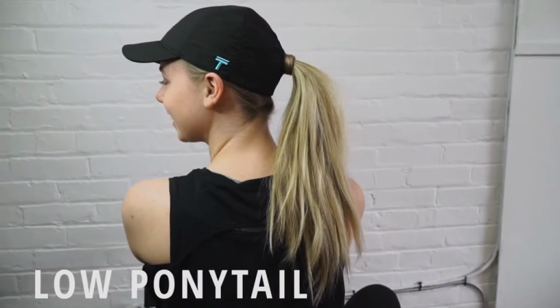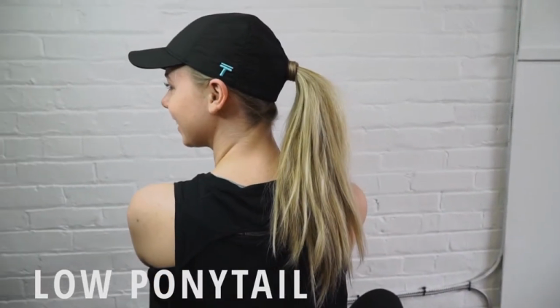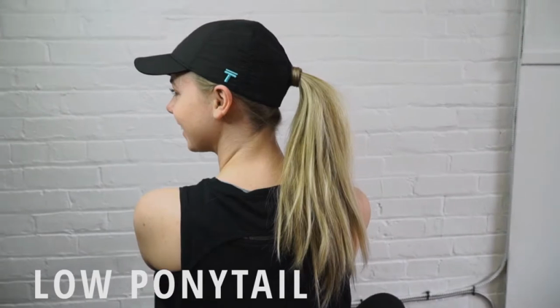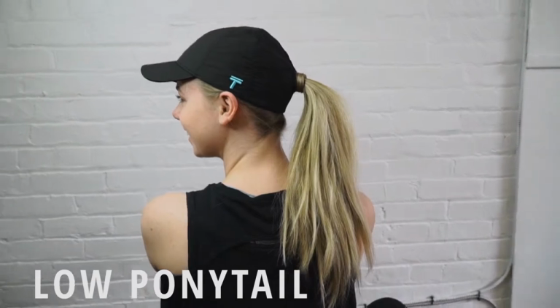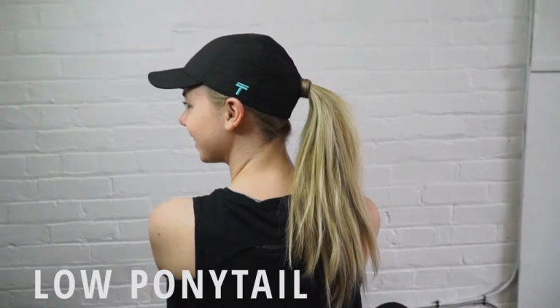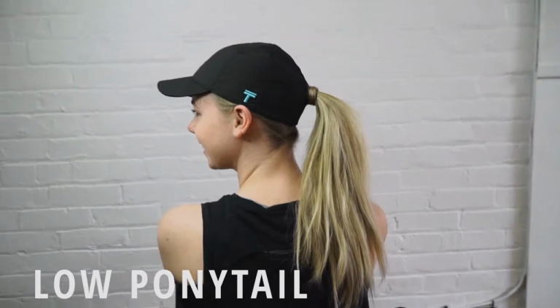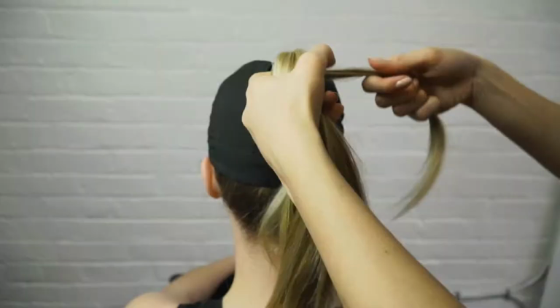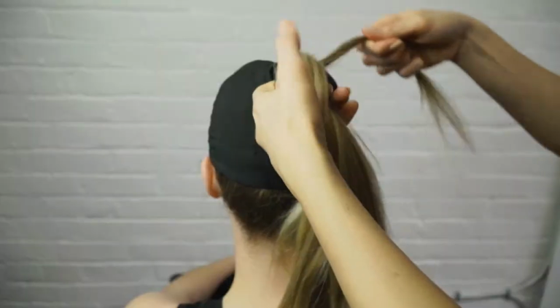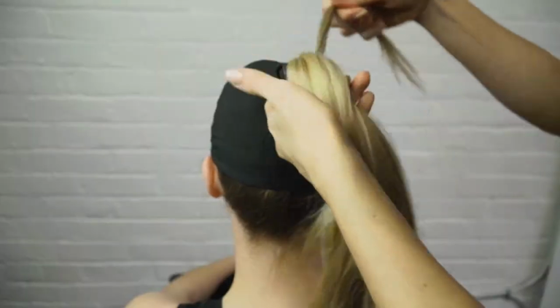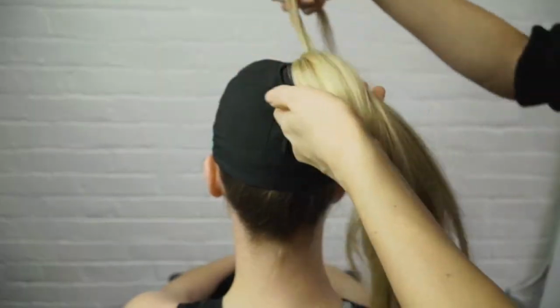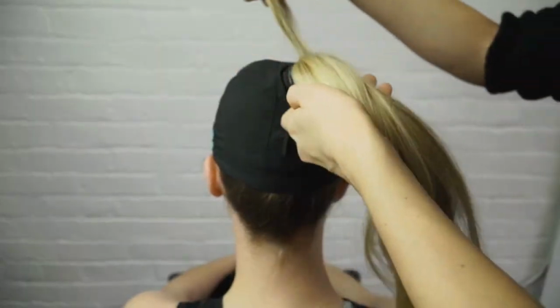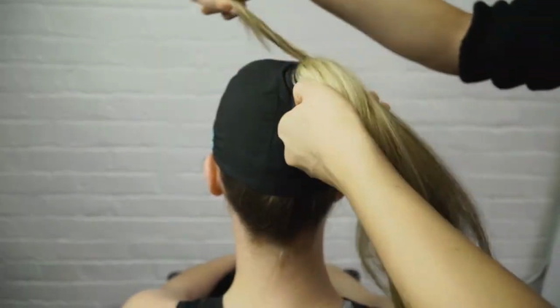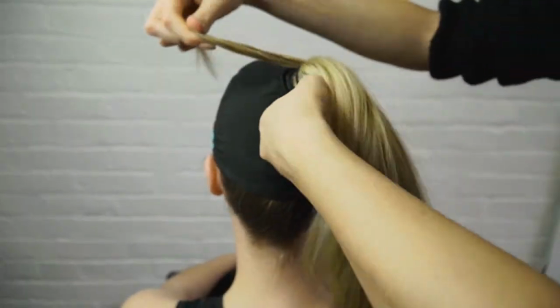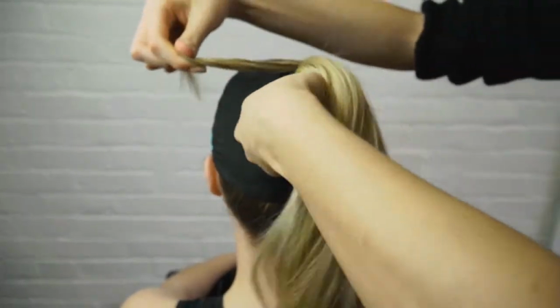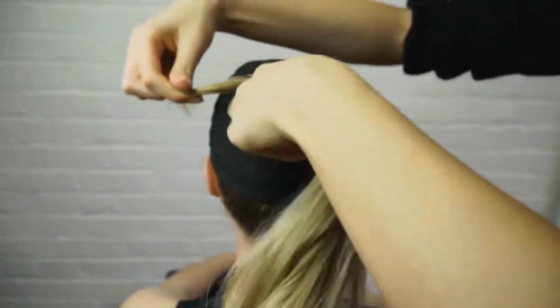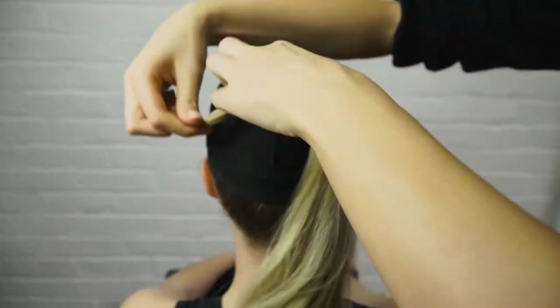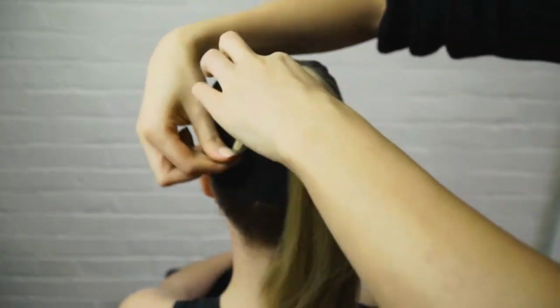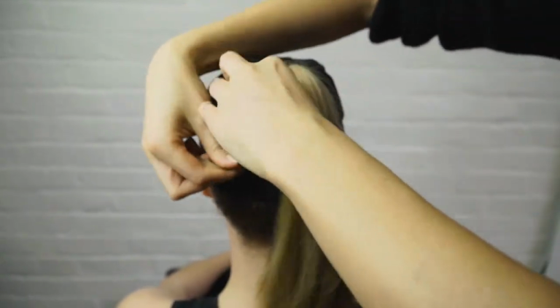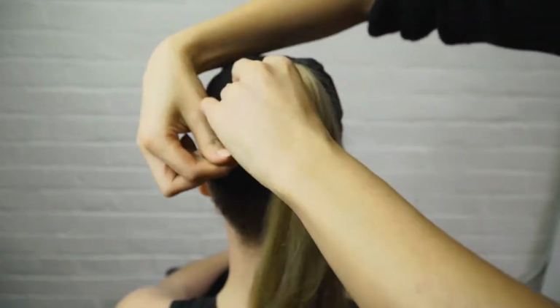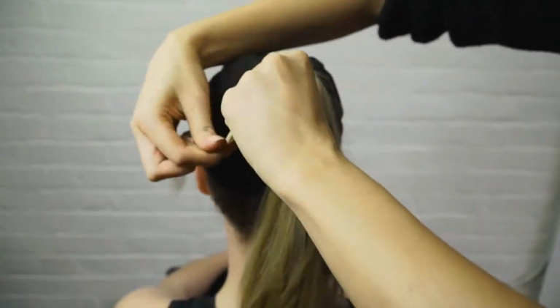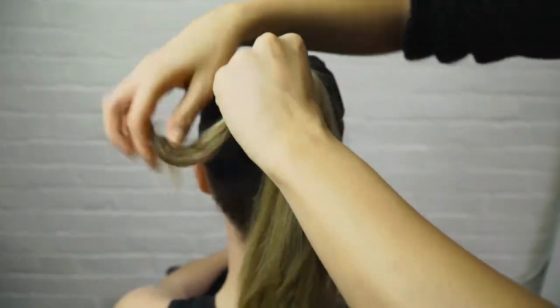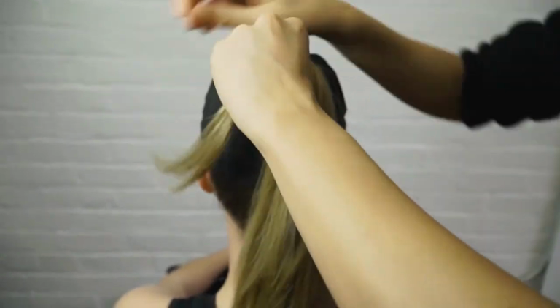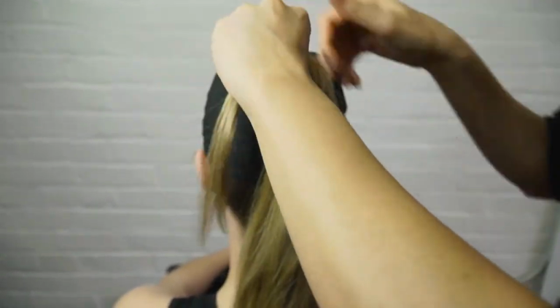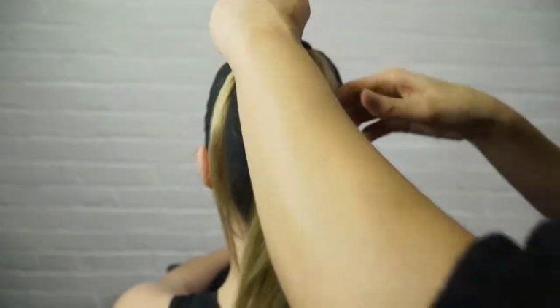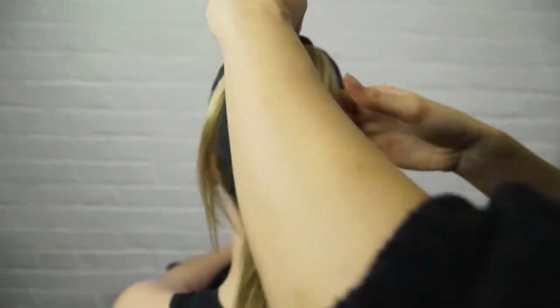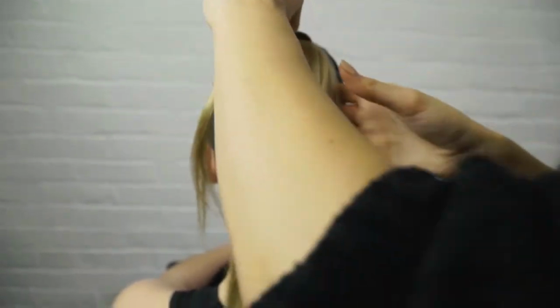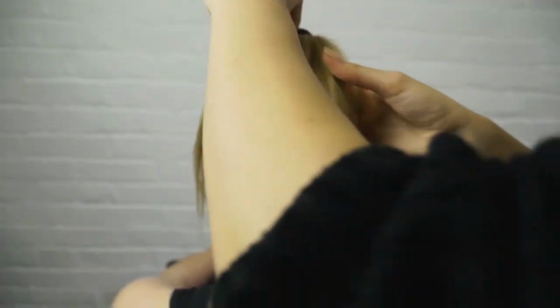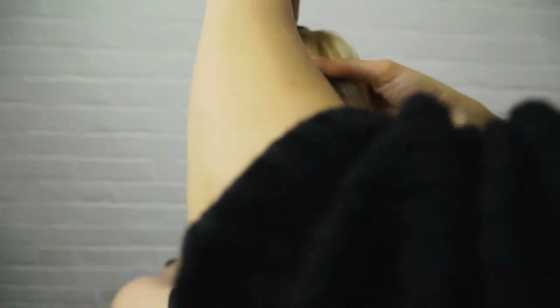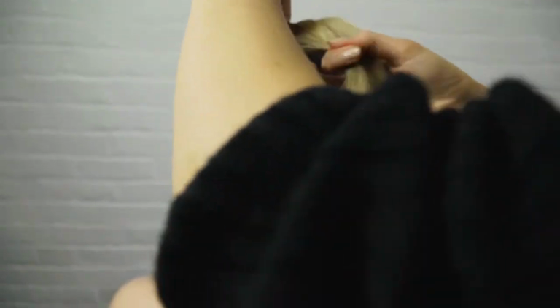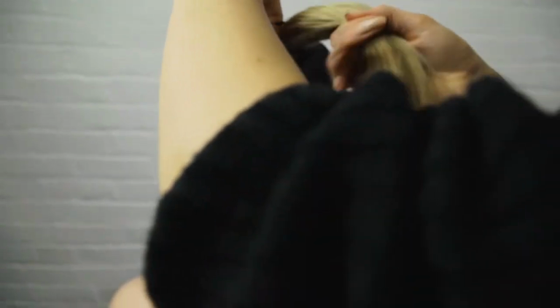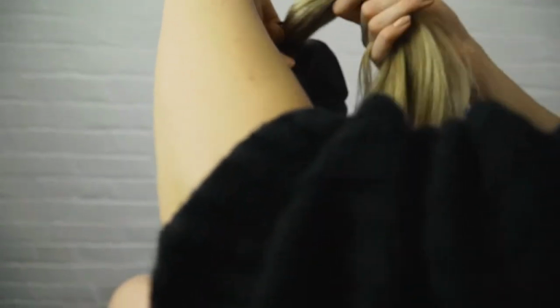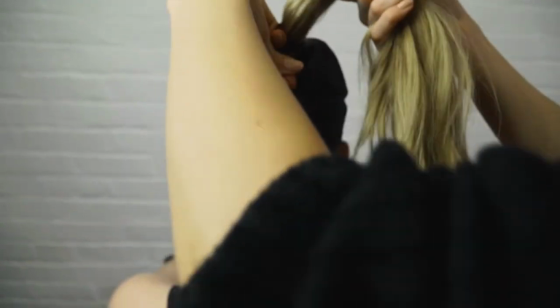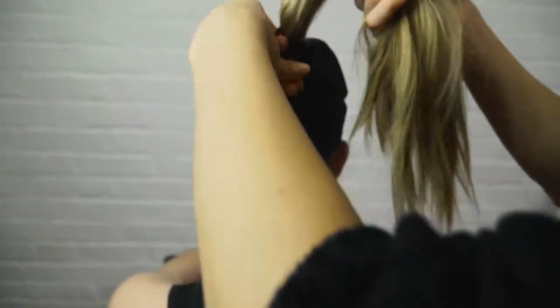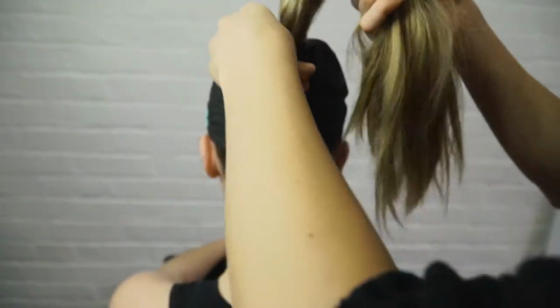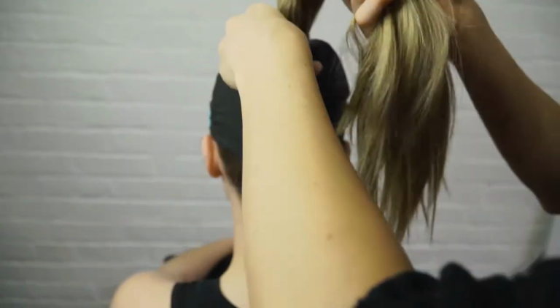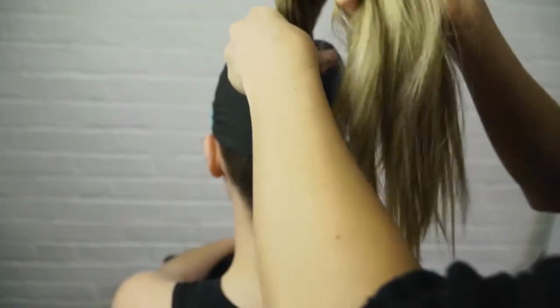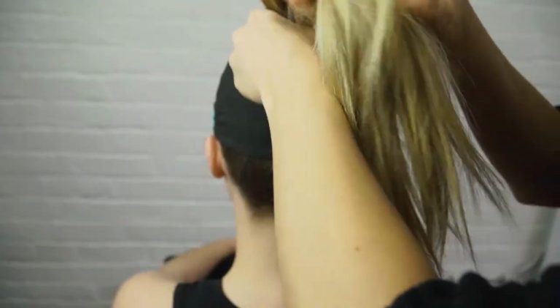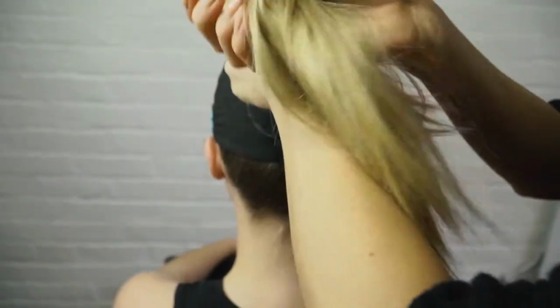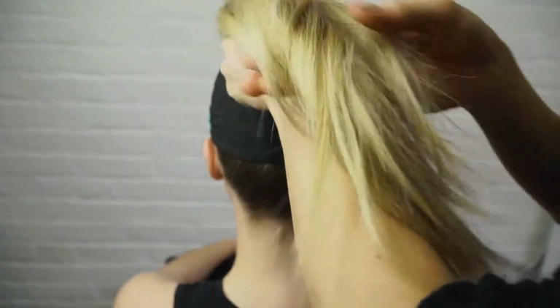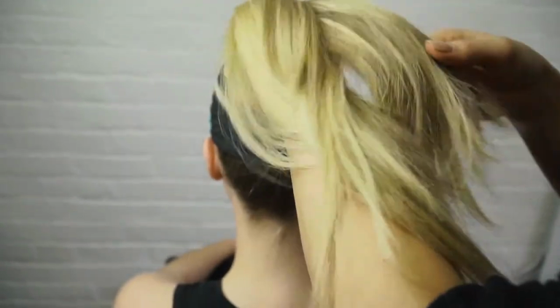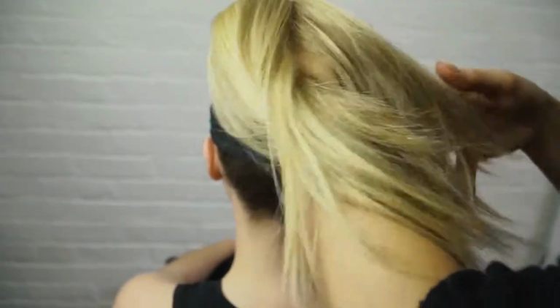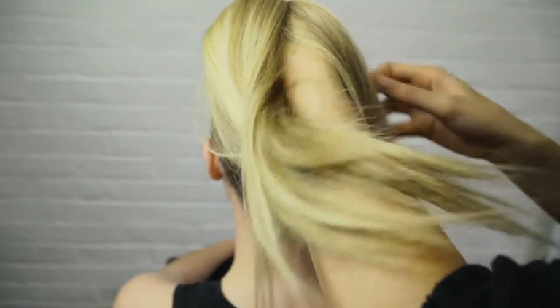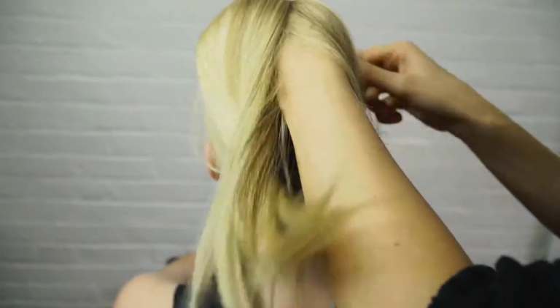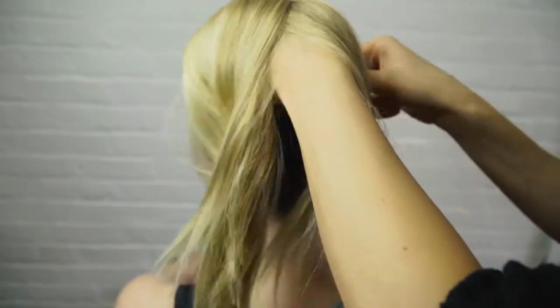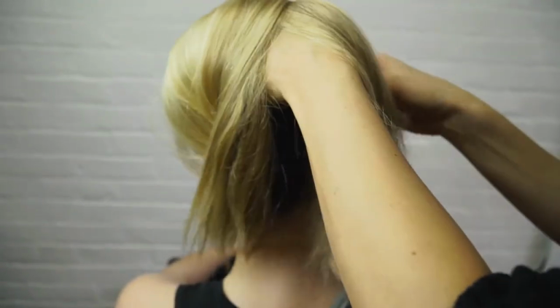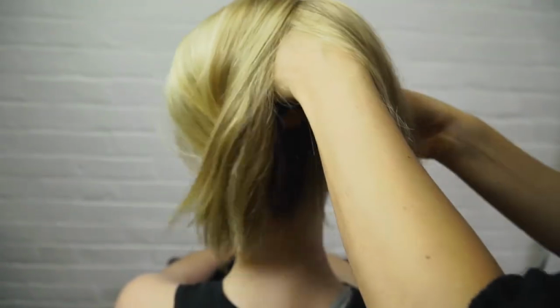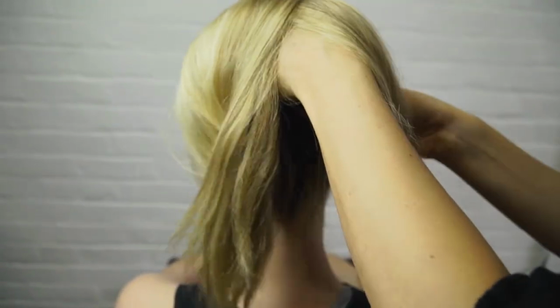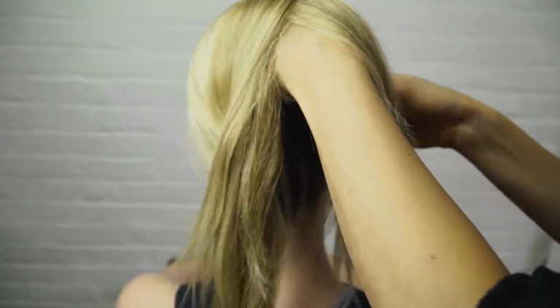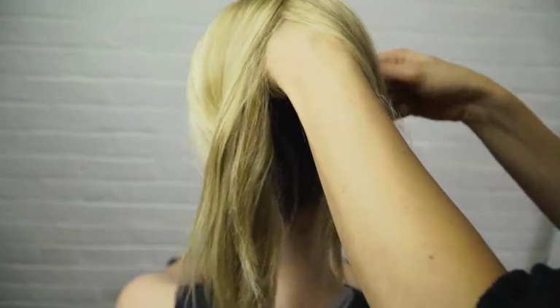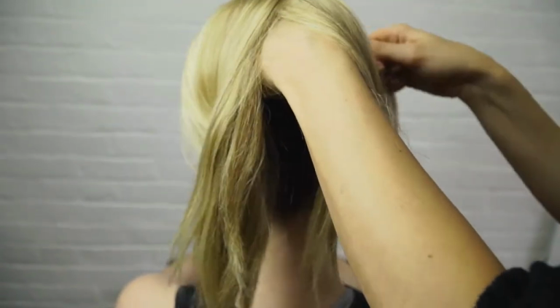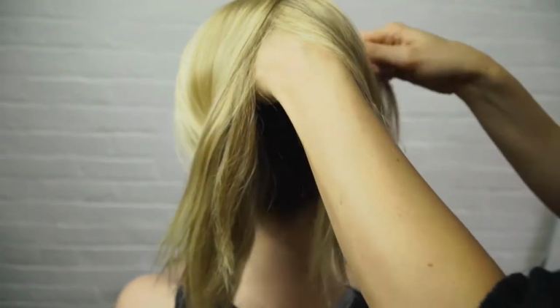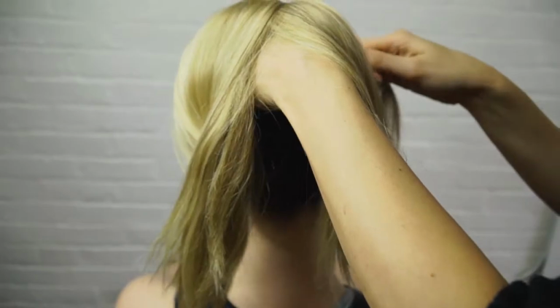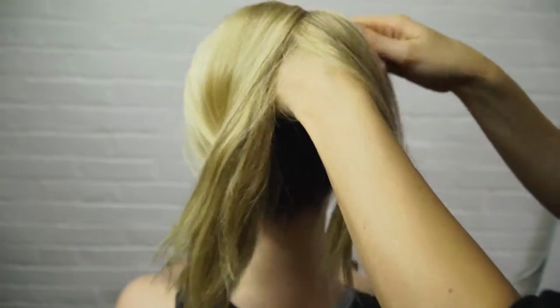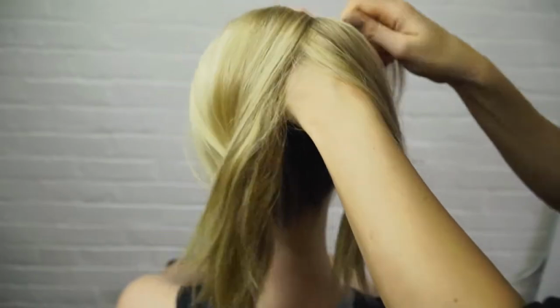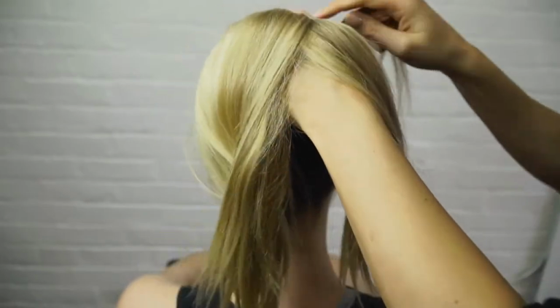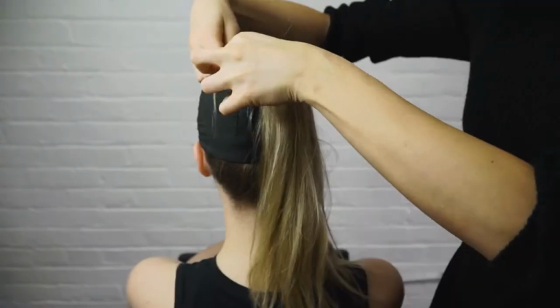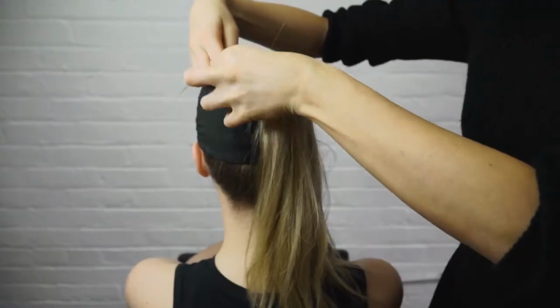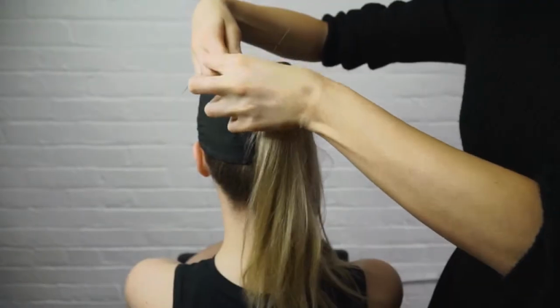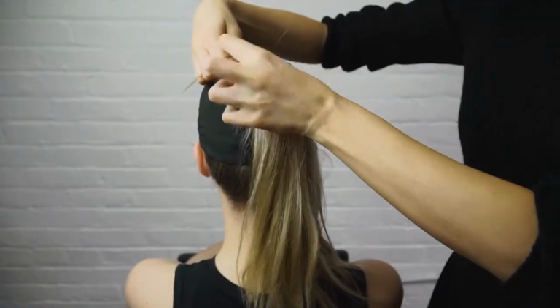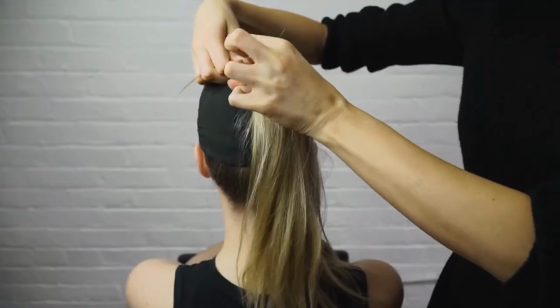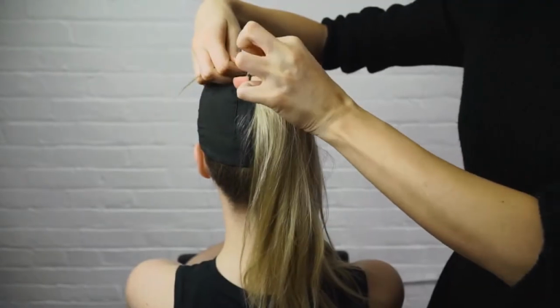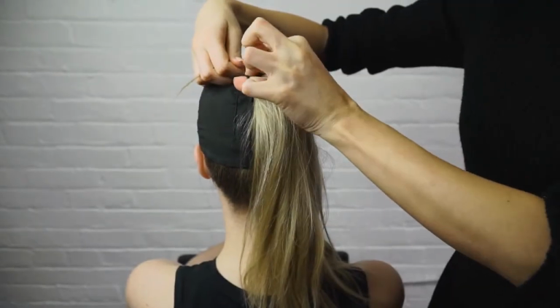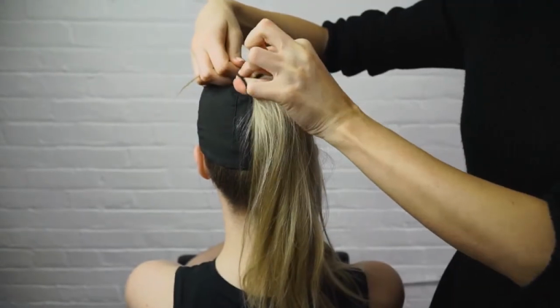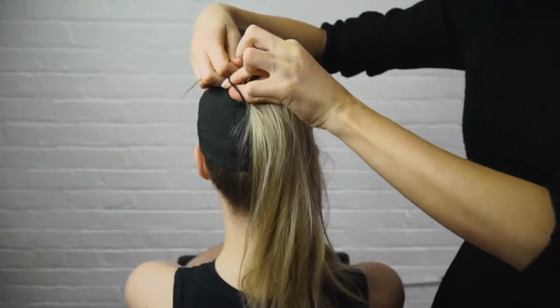Spruce up your low pony by wrapping a piece of hair around the hairband. Simply pull out the hairband, fold it while wrapping your hair, and pull the piece through.